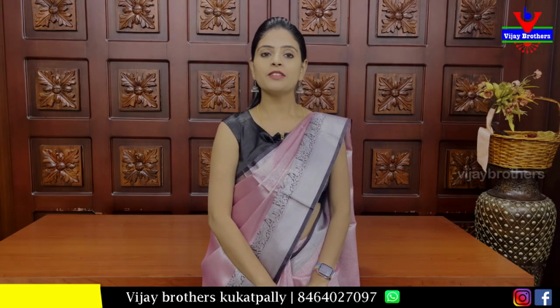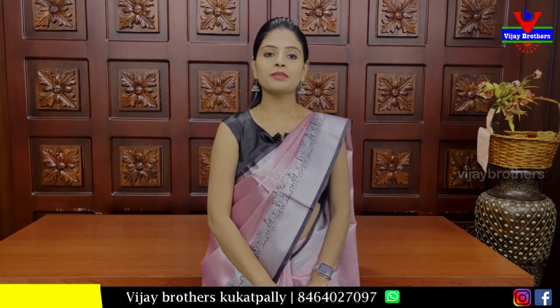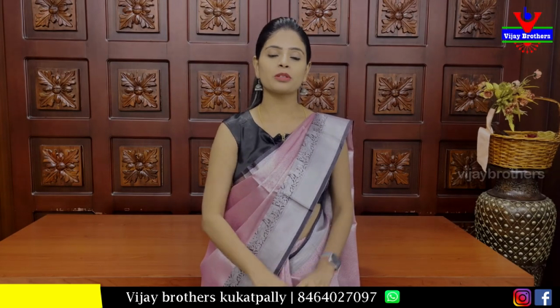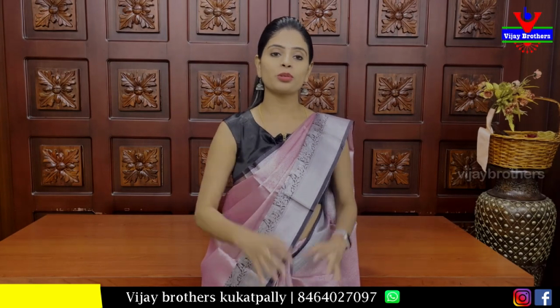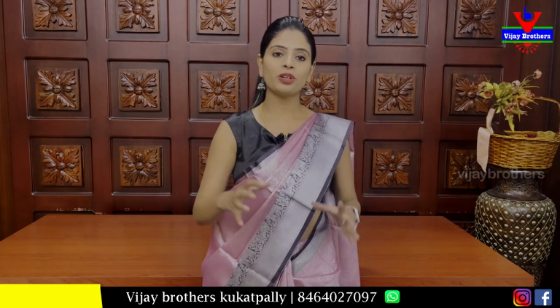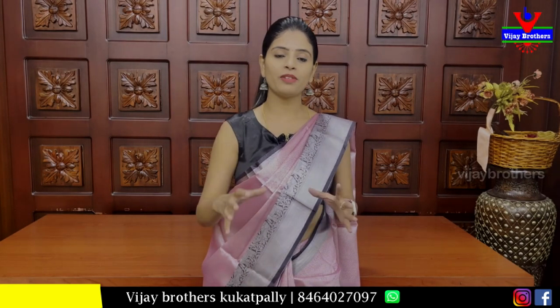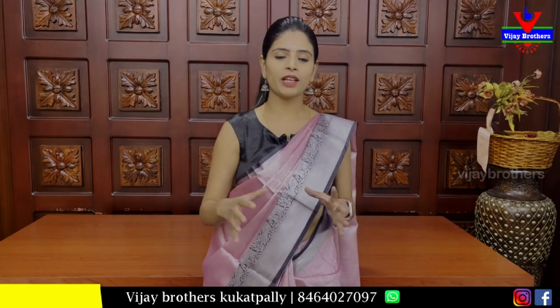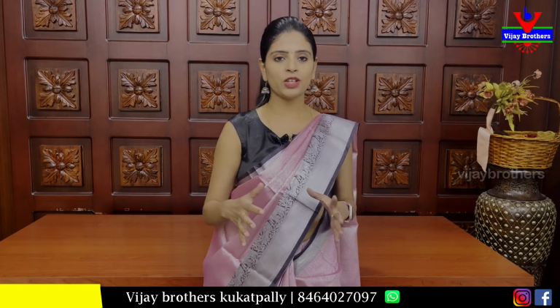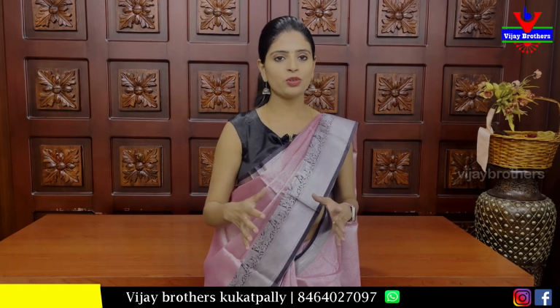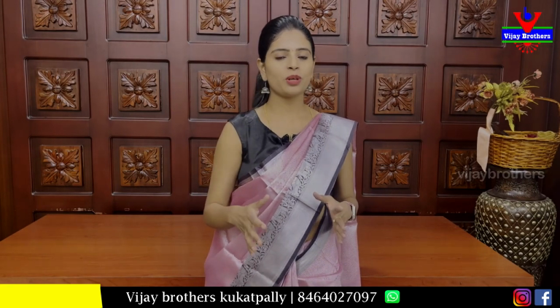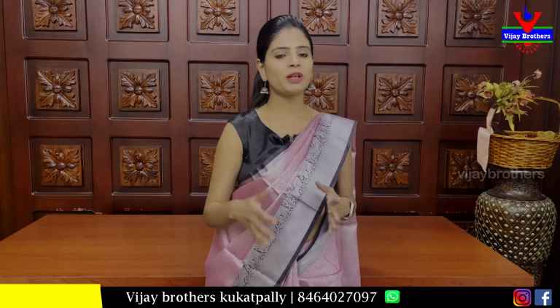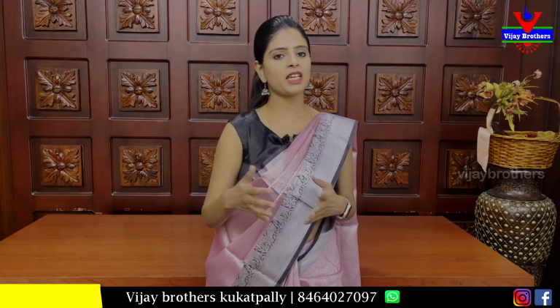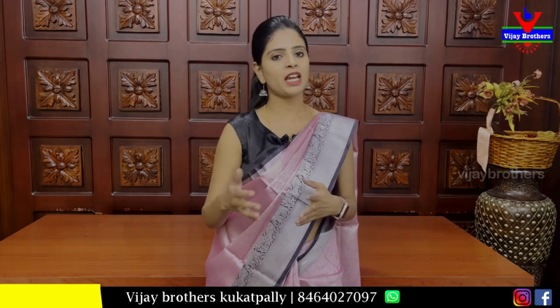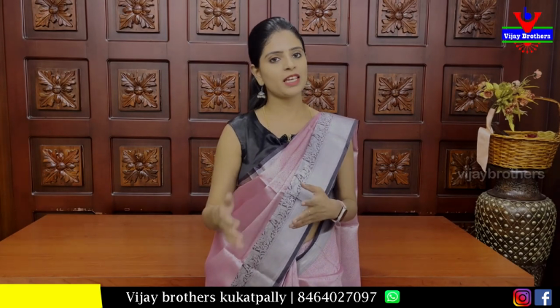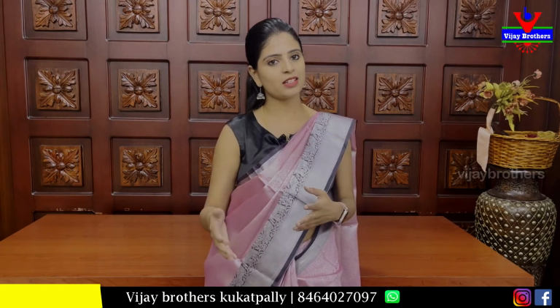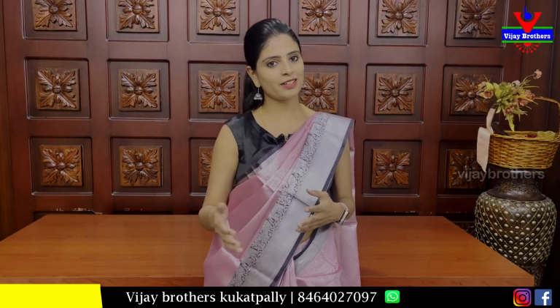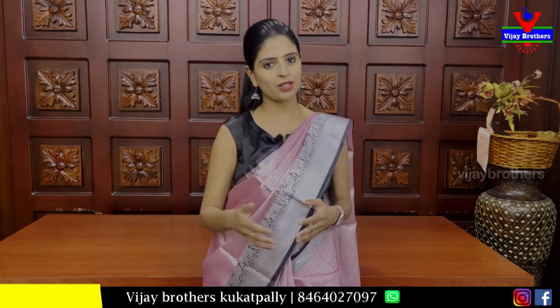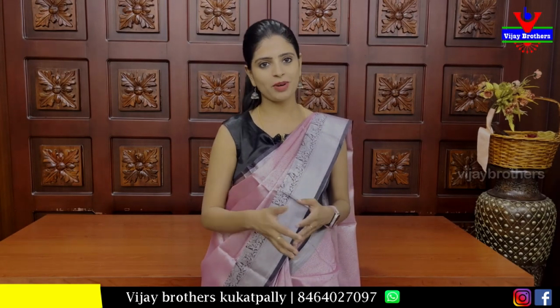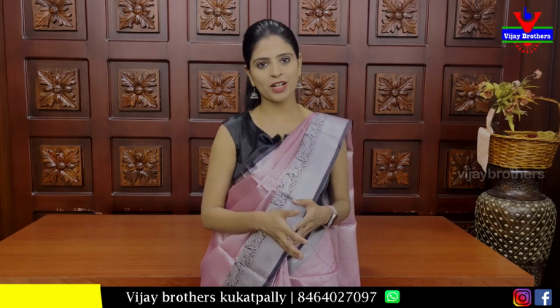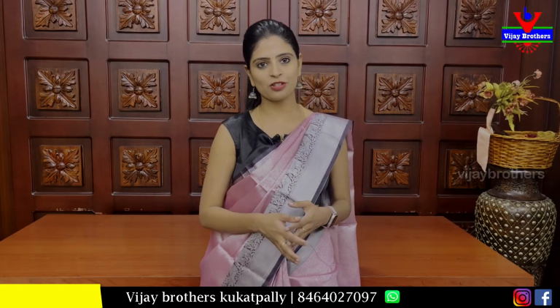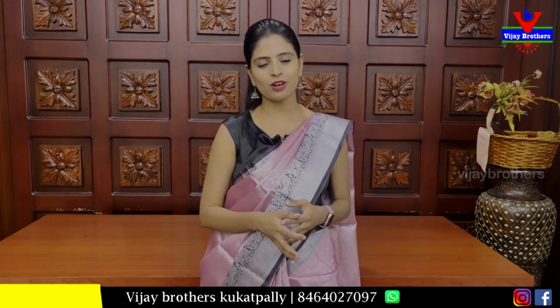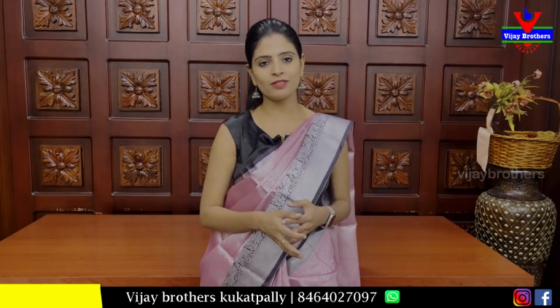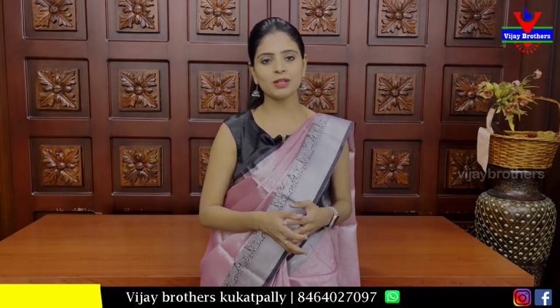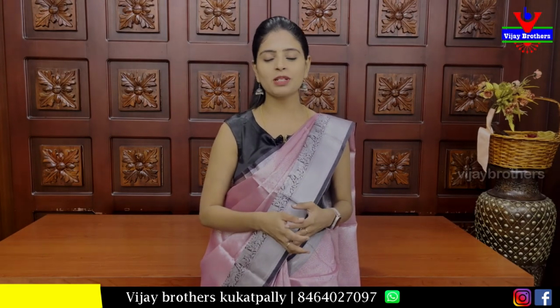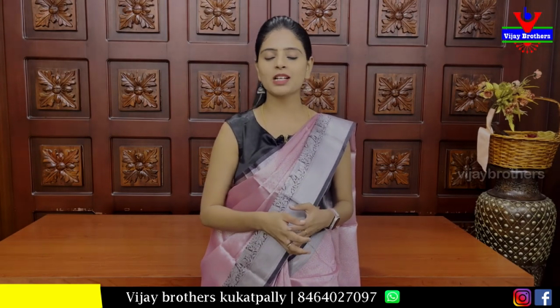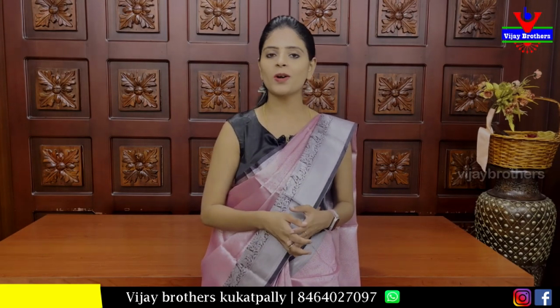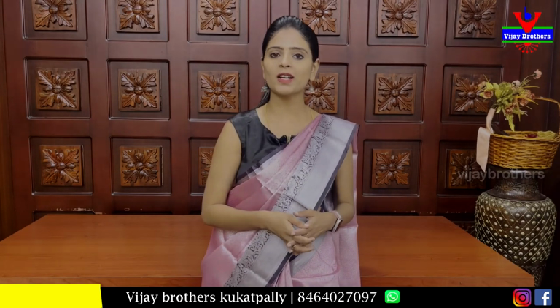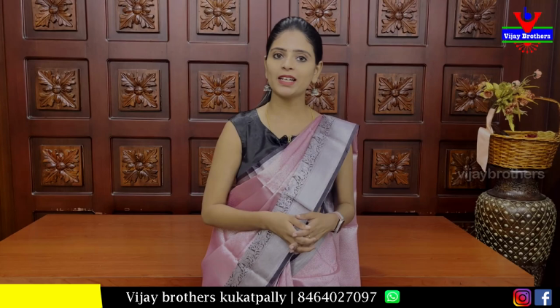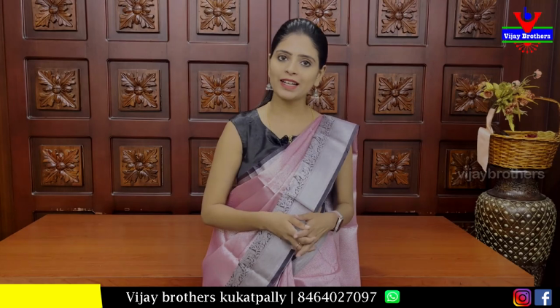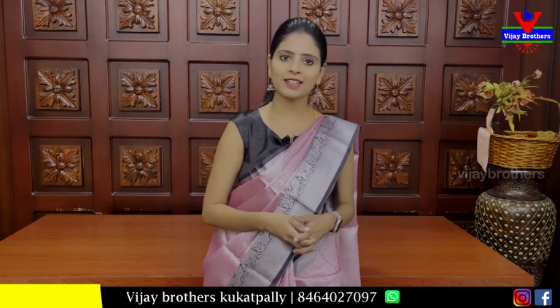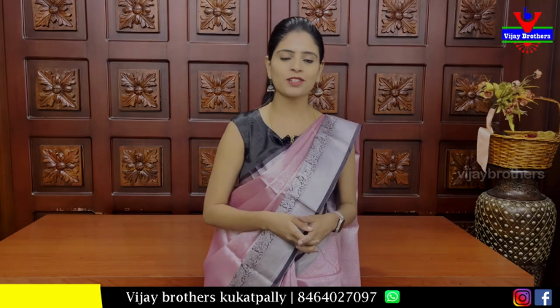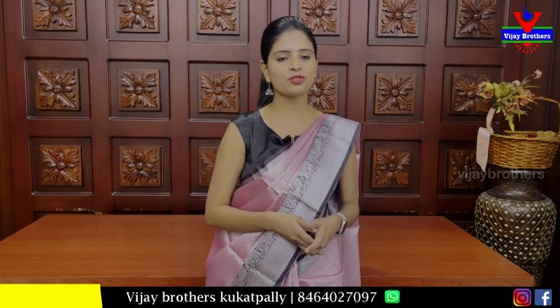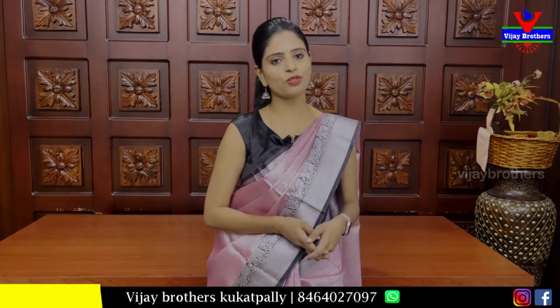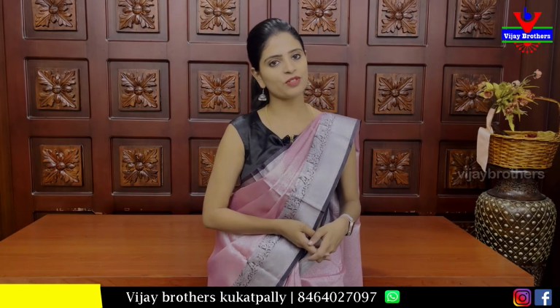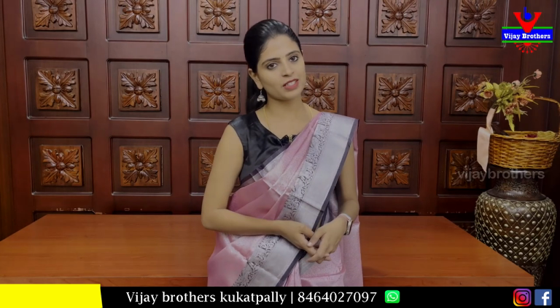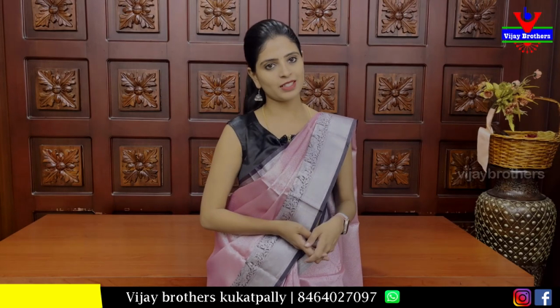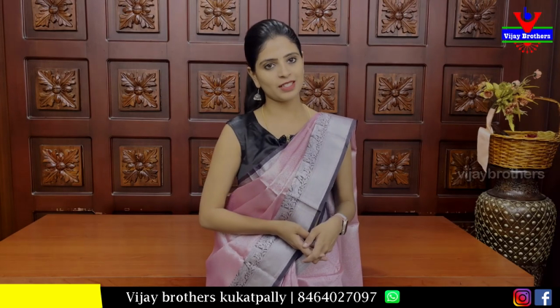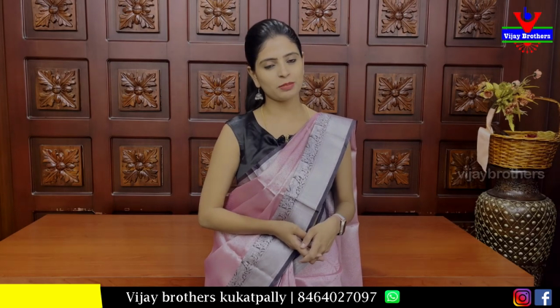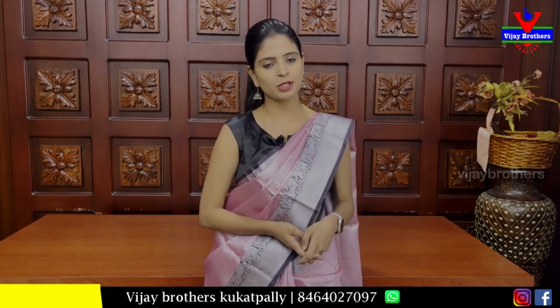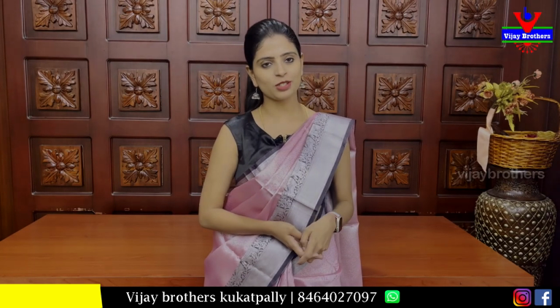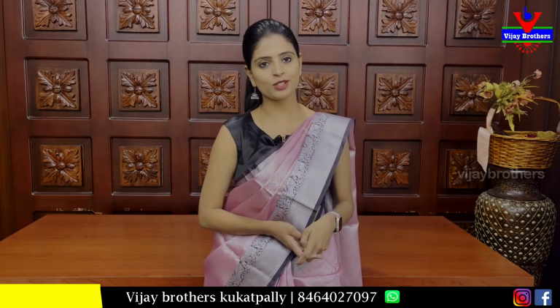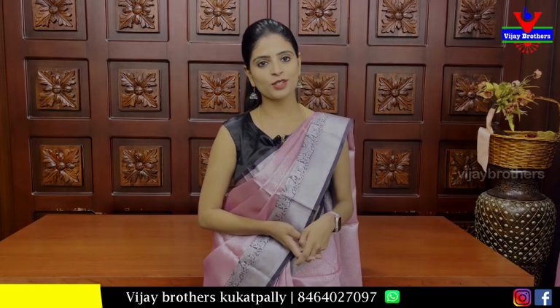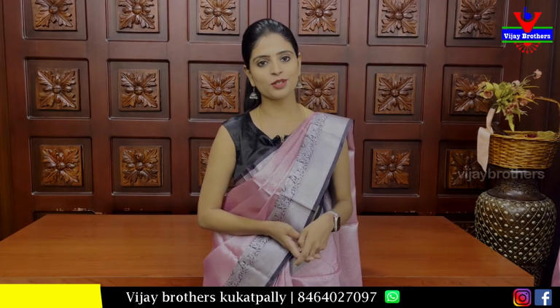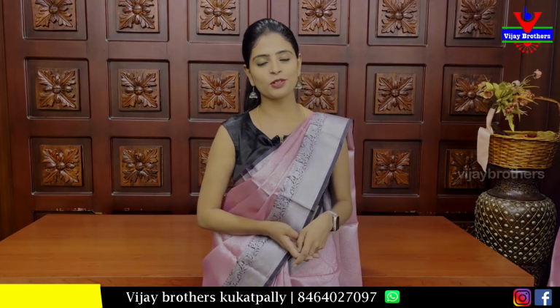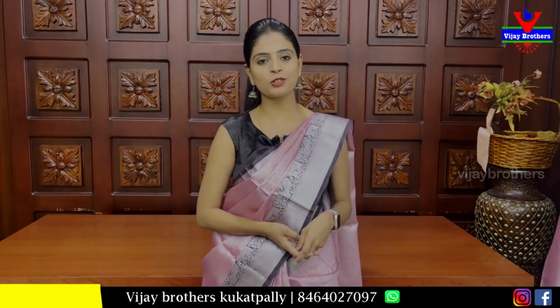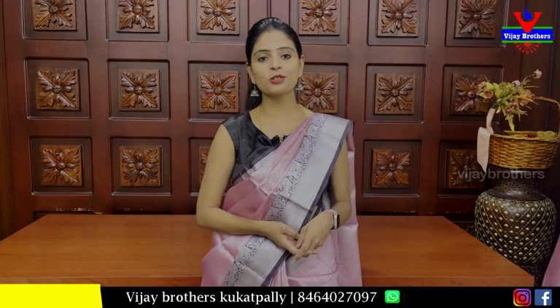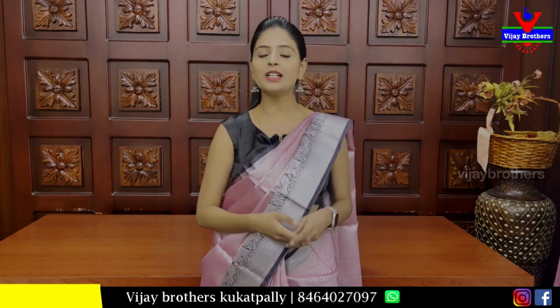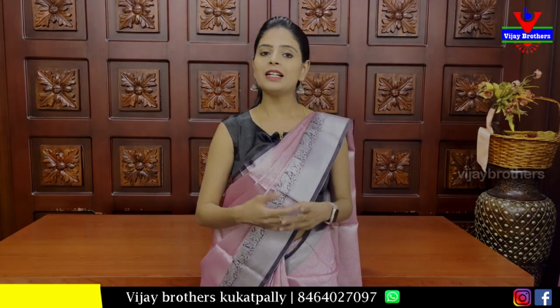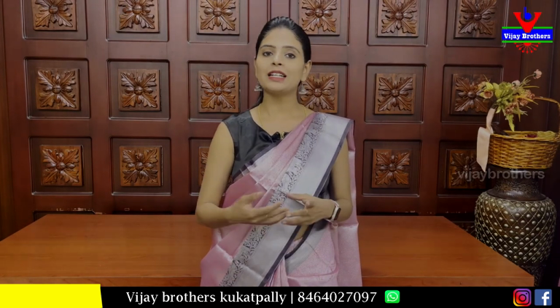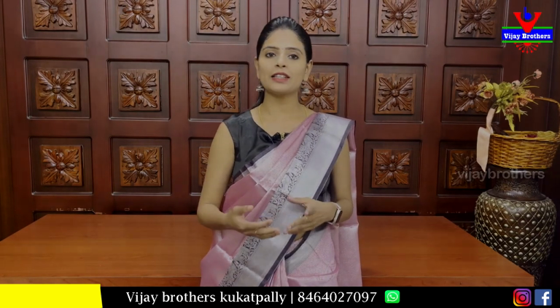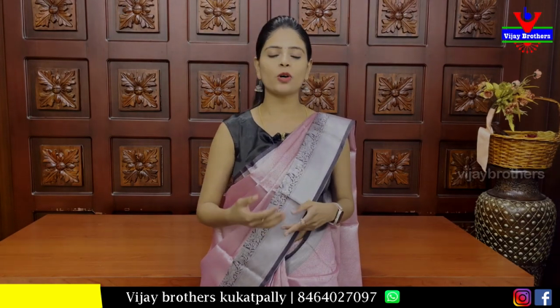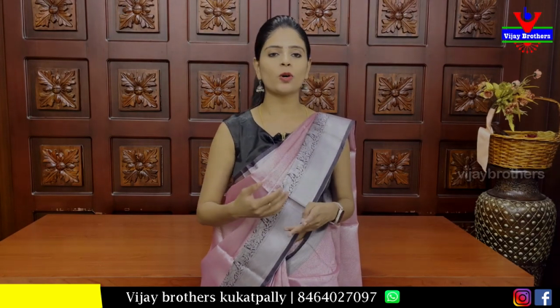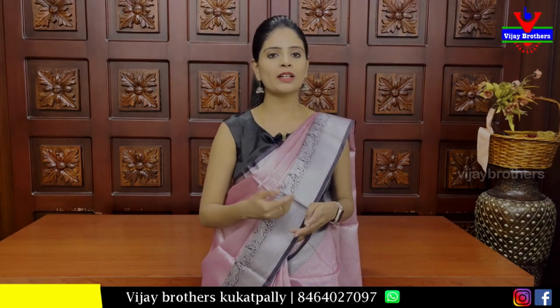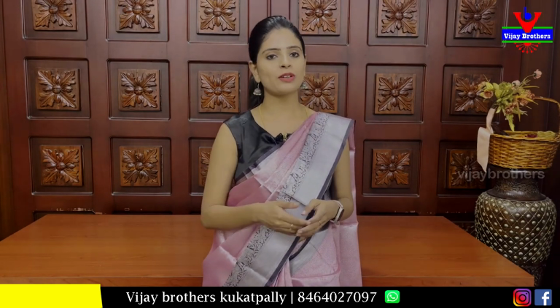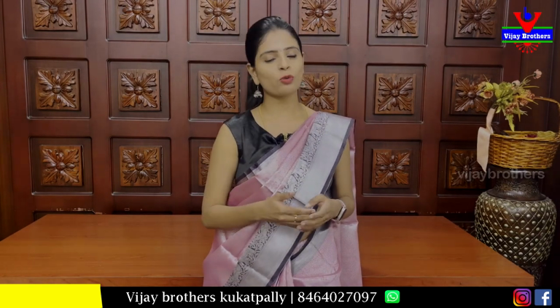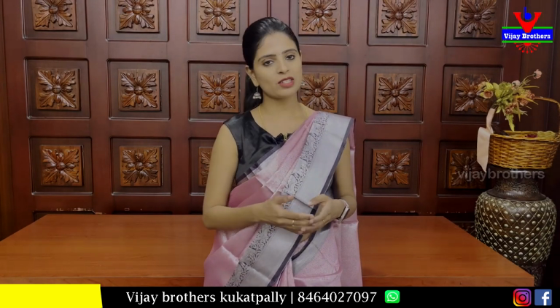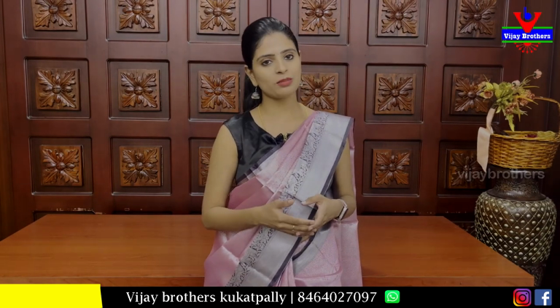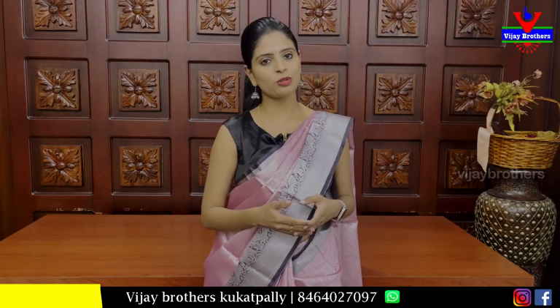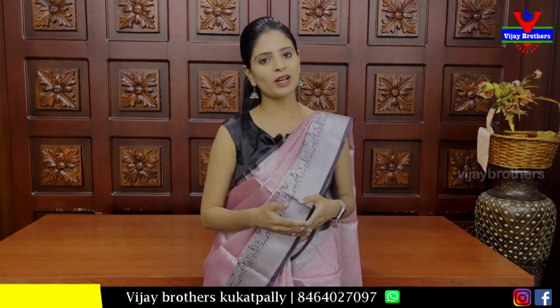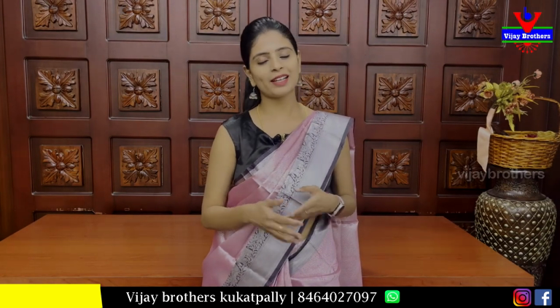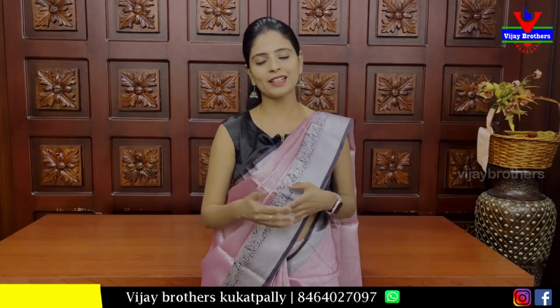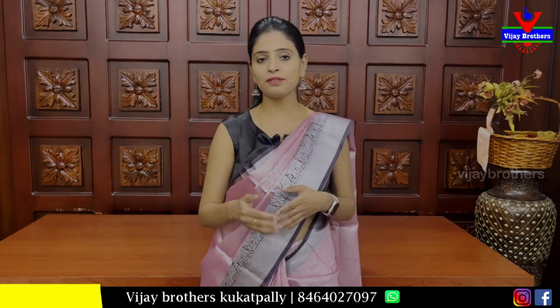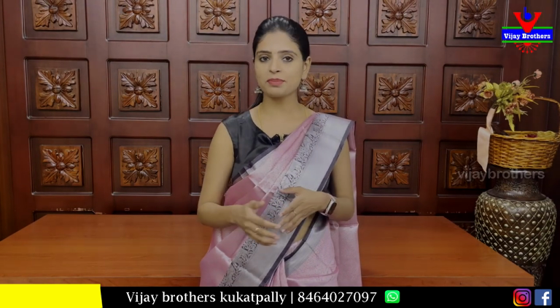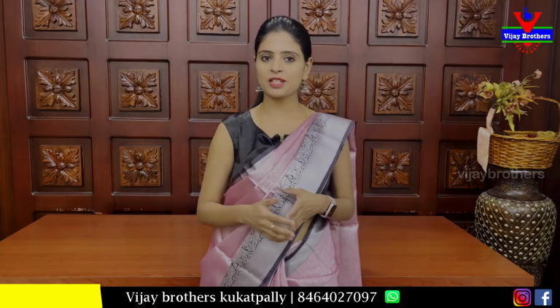This one is also available in Hyder Nagar branch. We can purchase this one, or we can purchase online via WhatsApp or website.